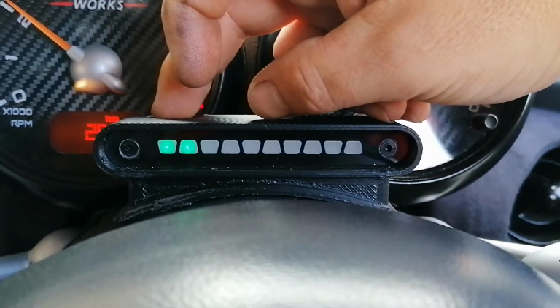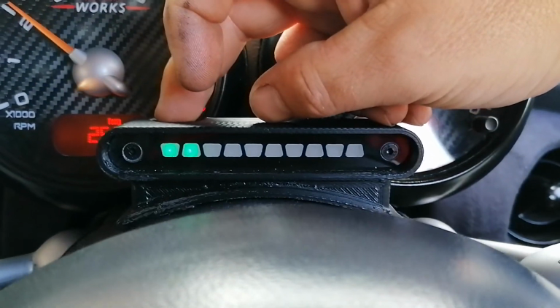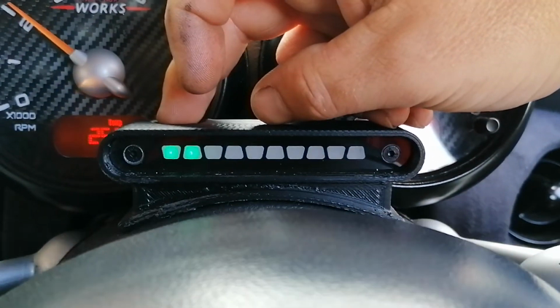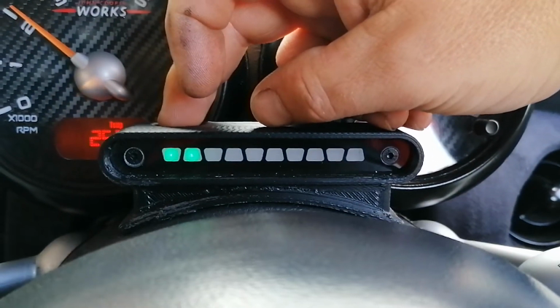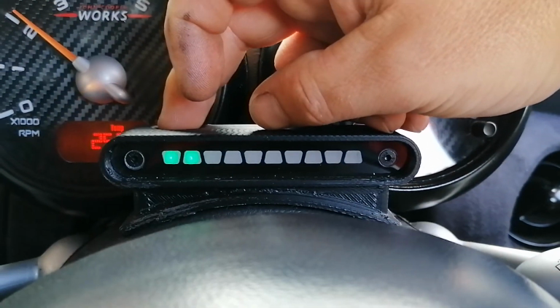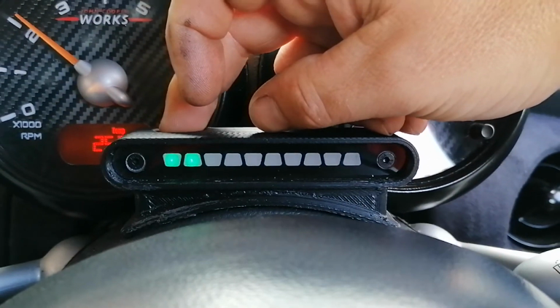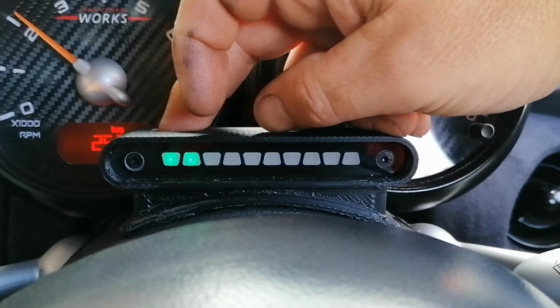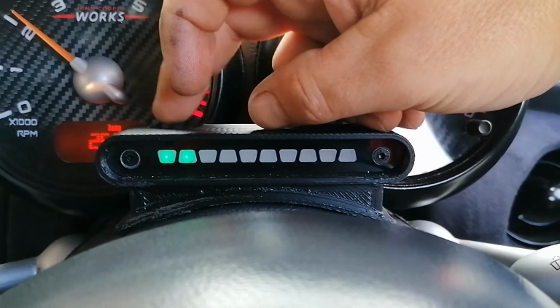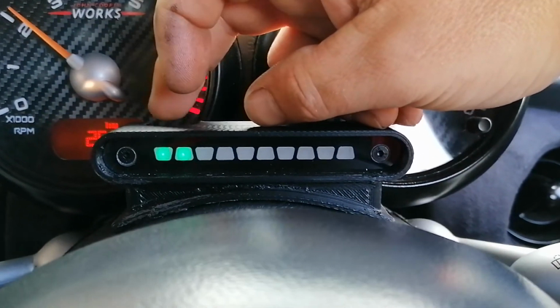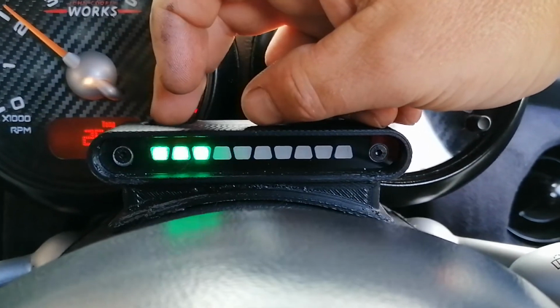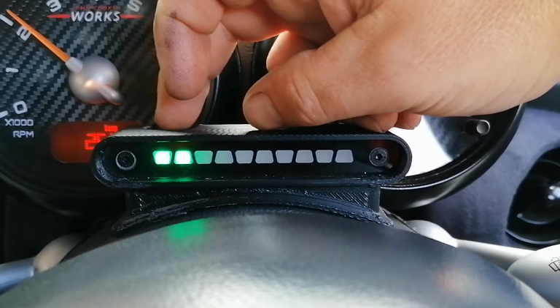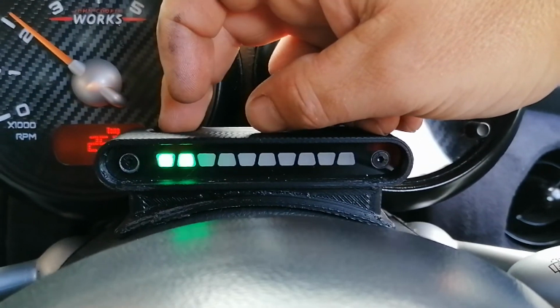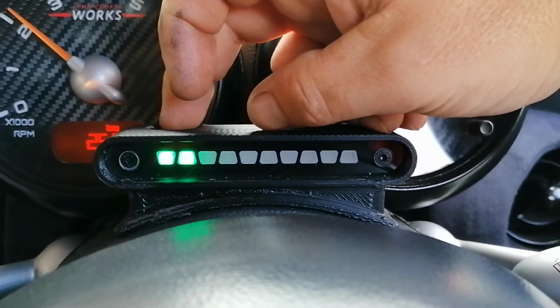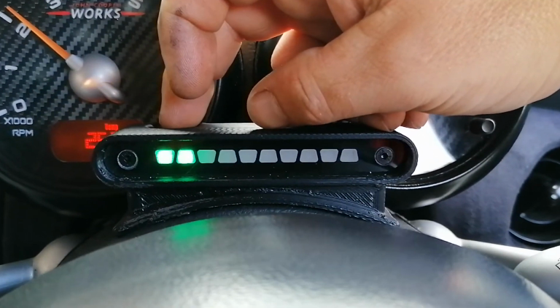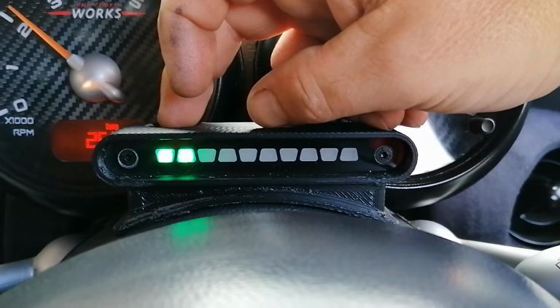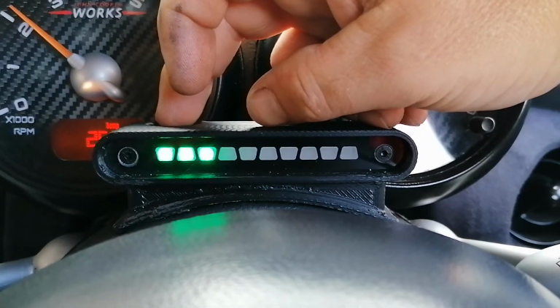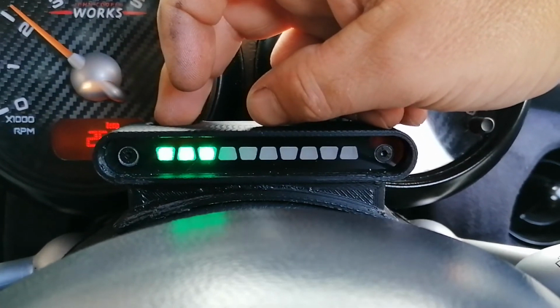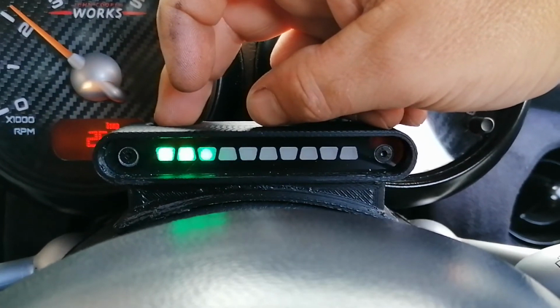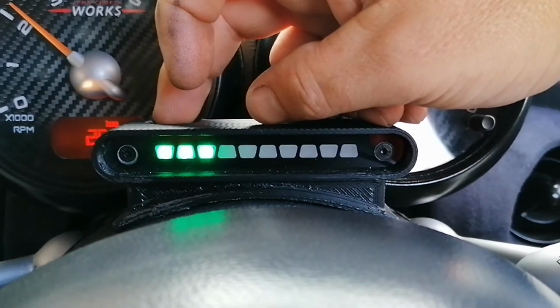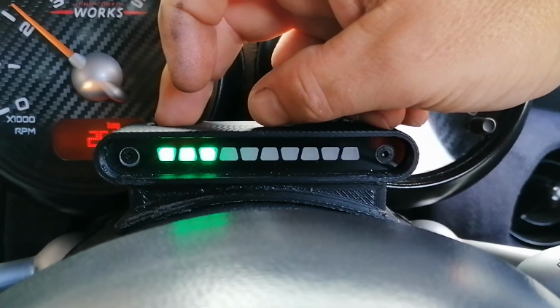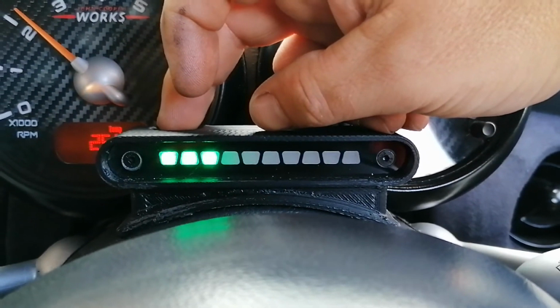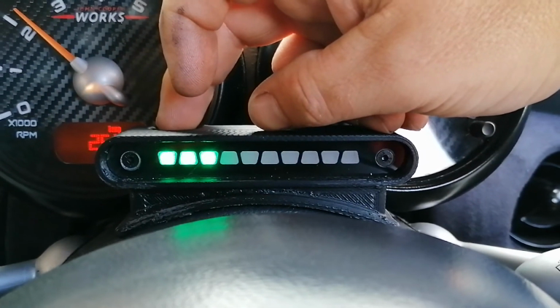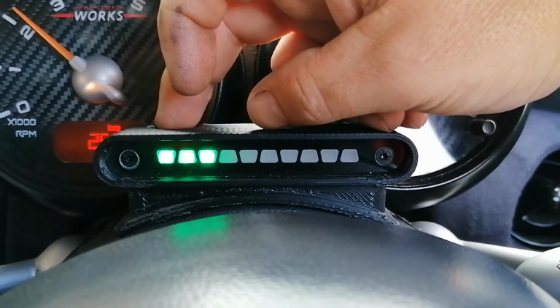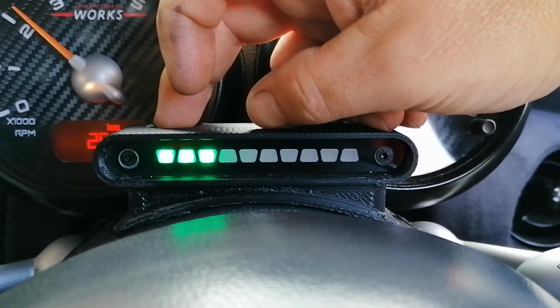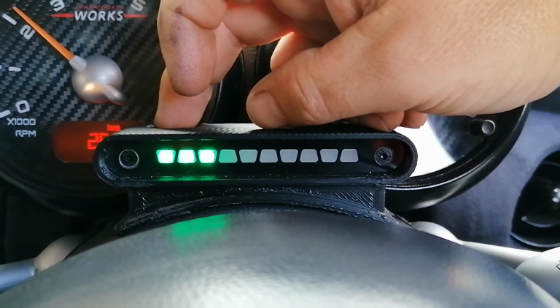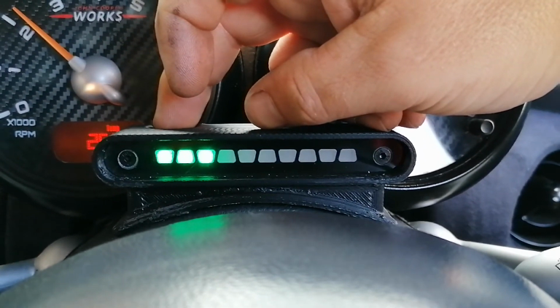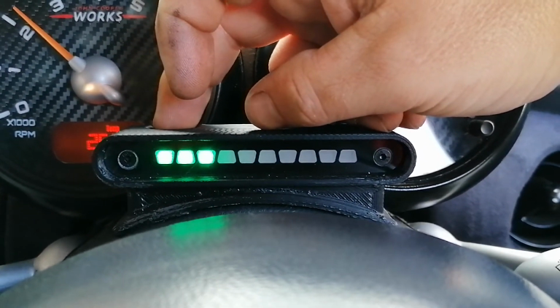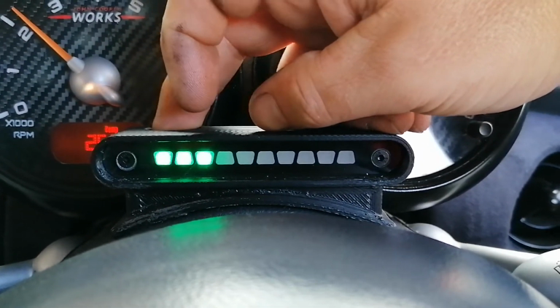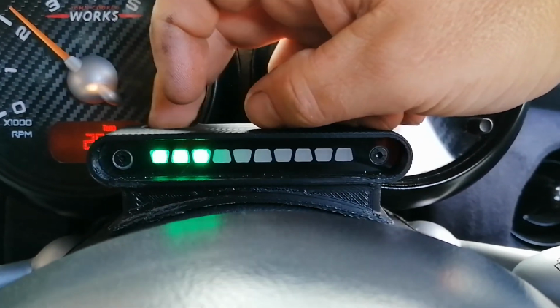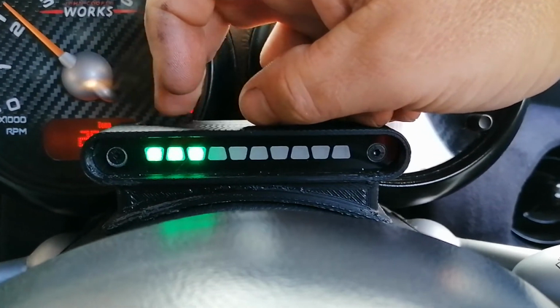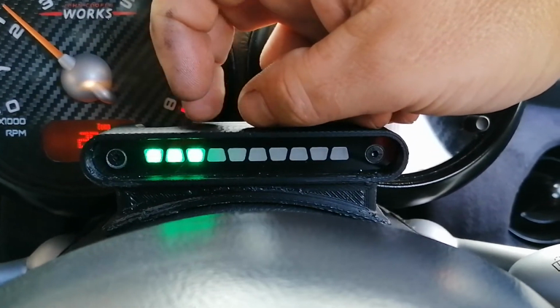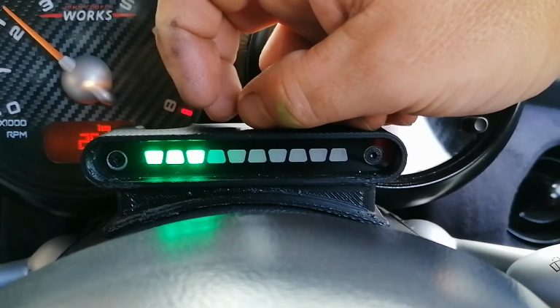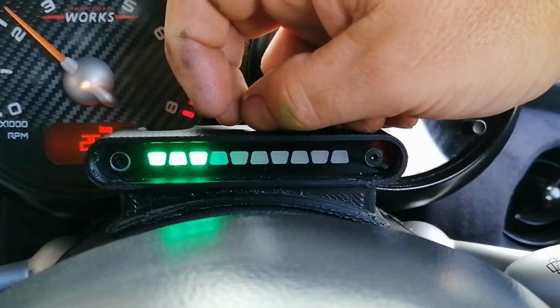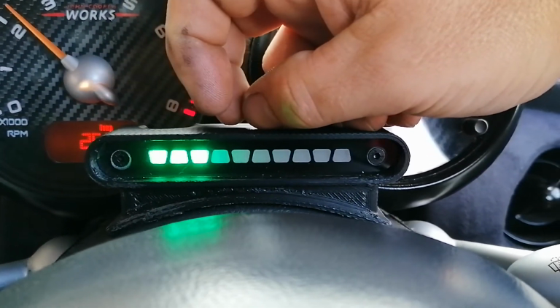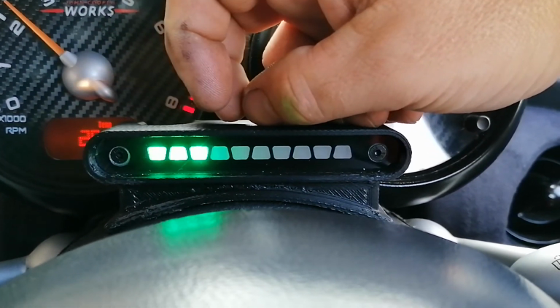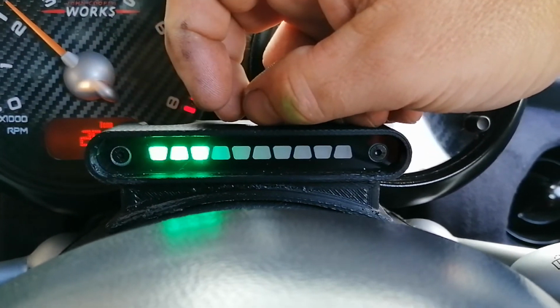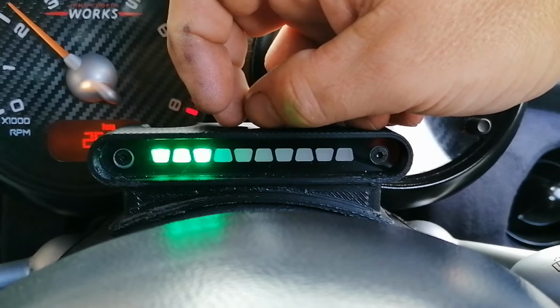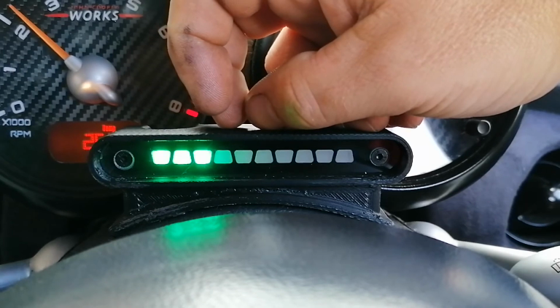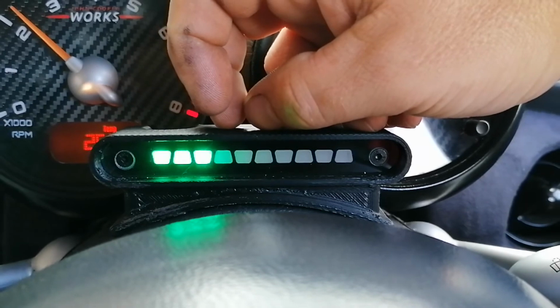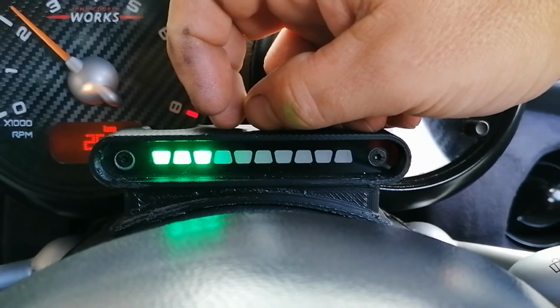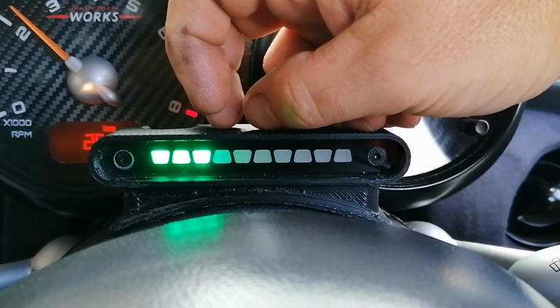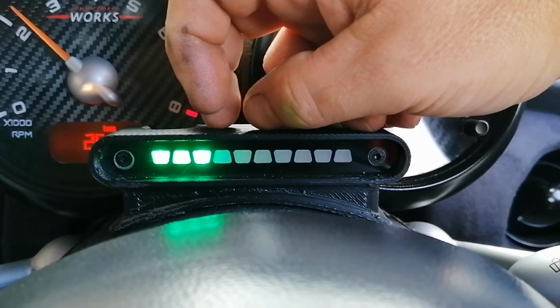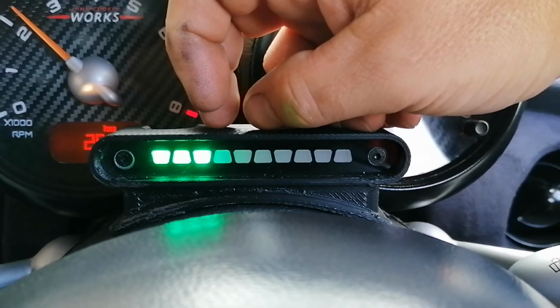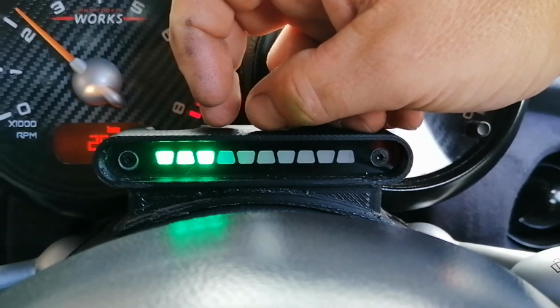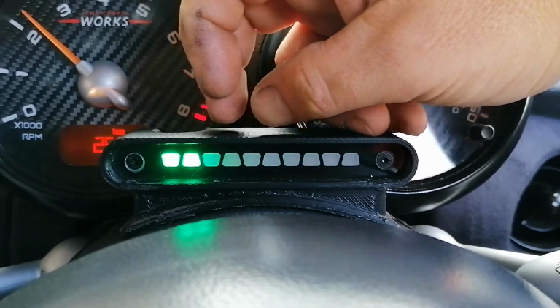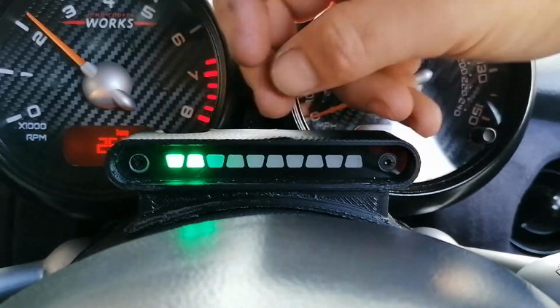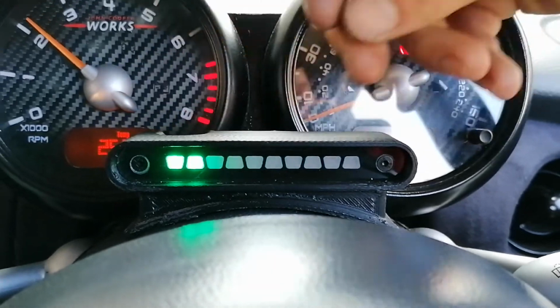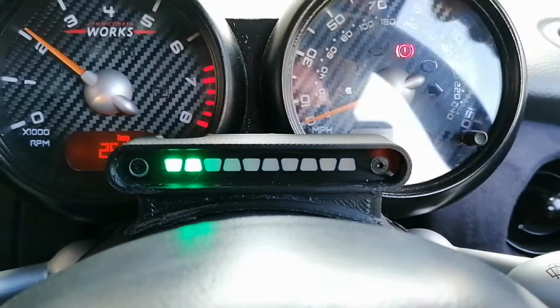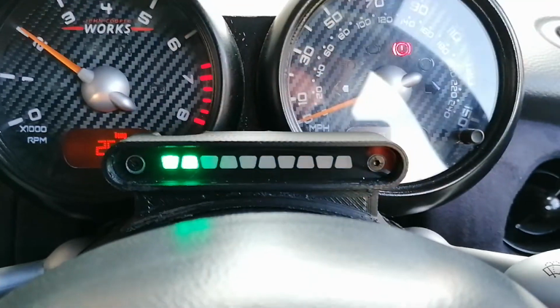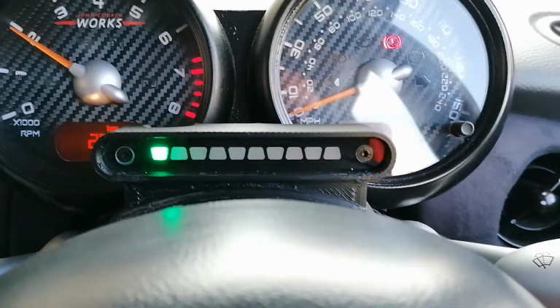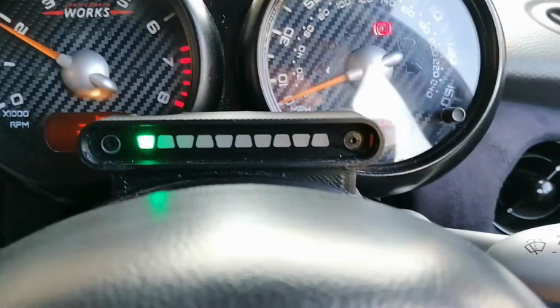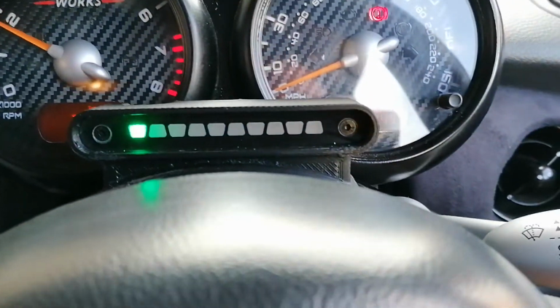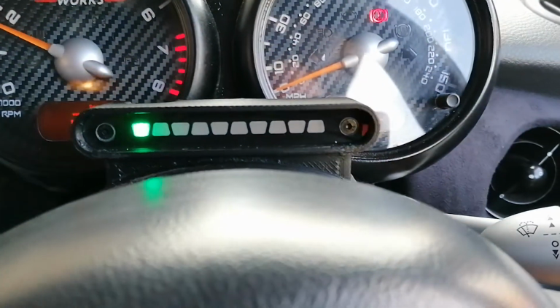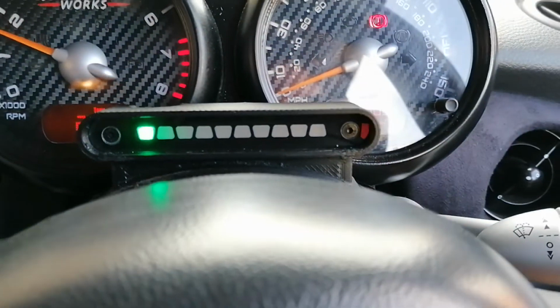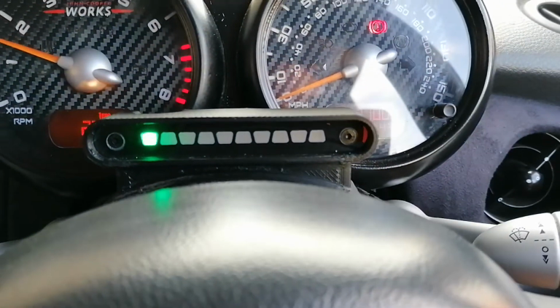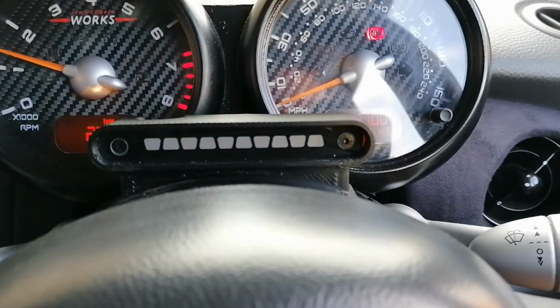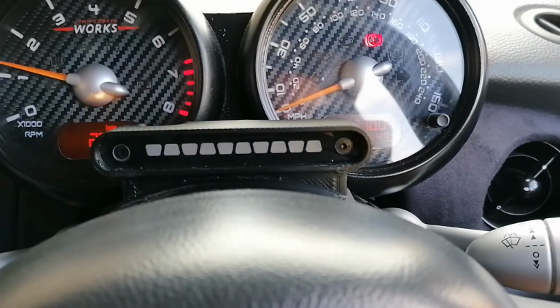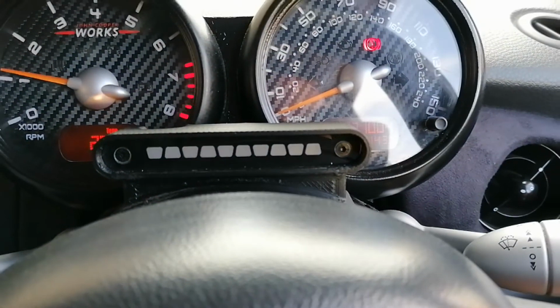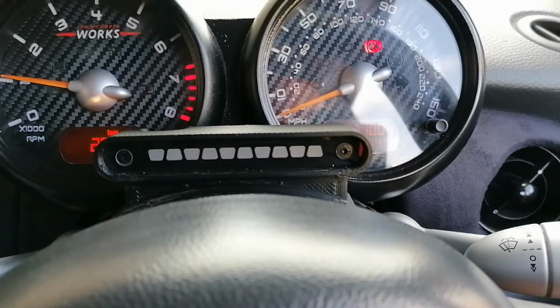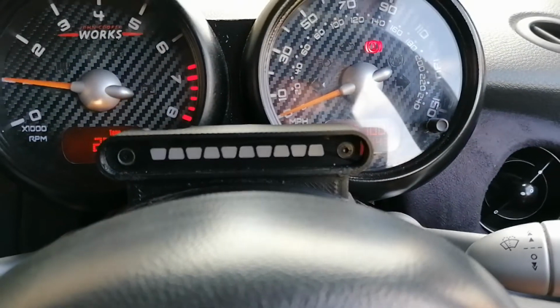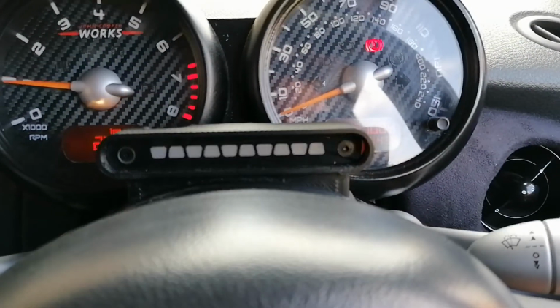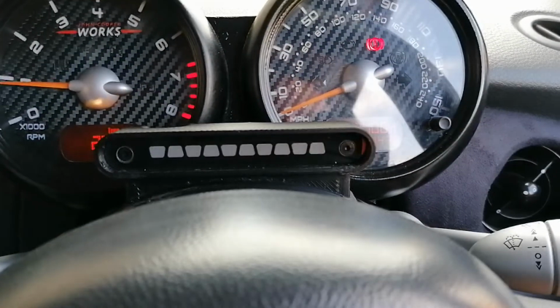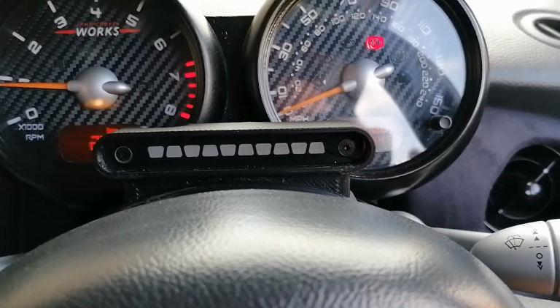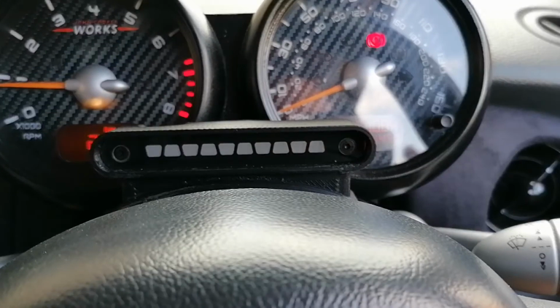That's the lowest setting, that's the dim day setting, and that's the sunny day setting. And that's it — simple as that.